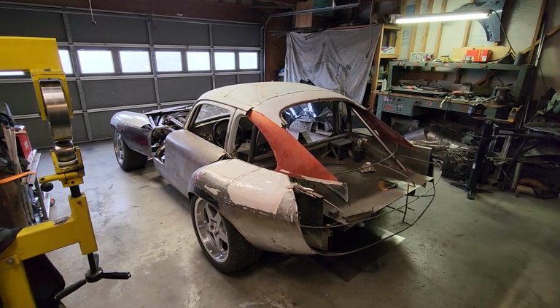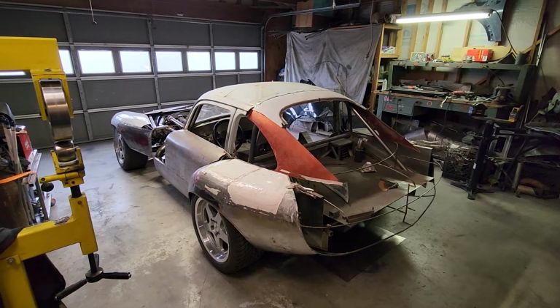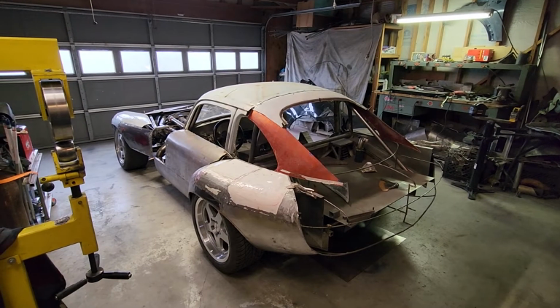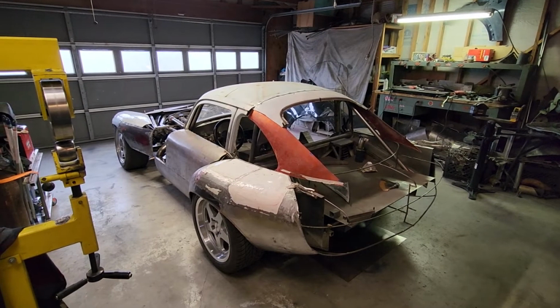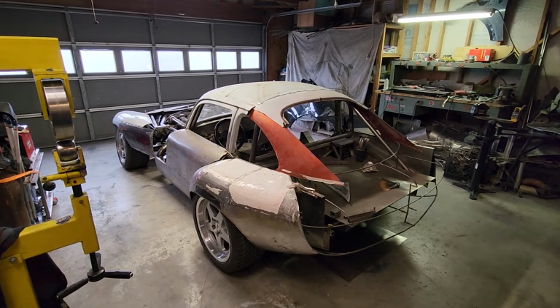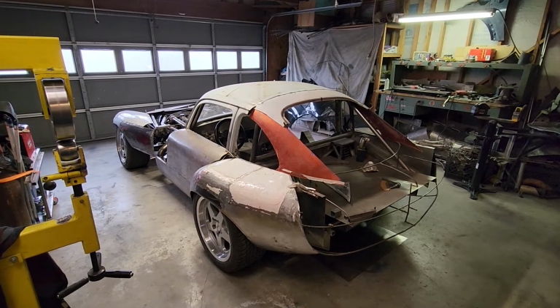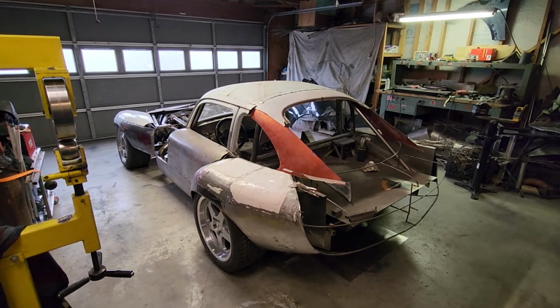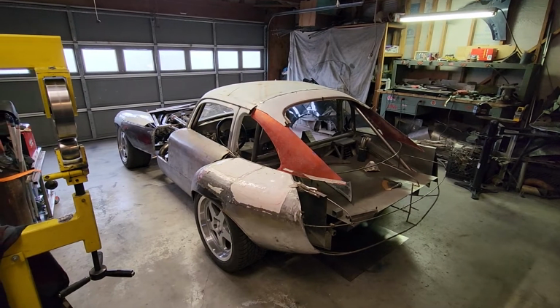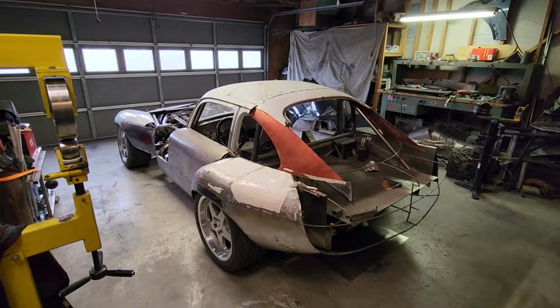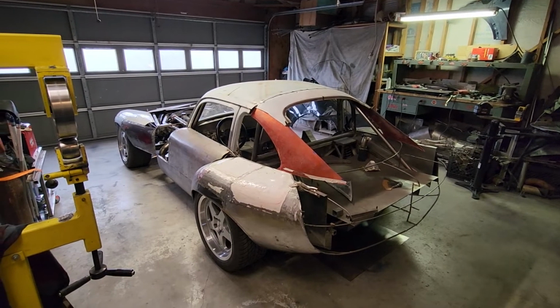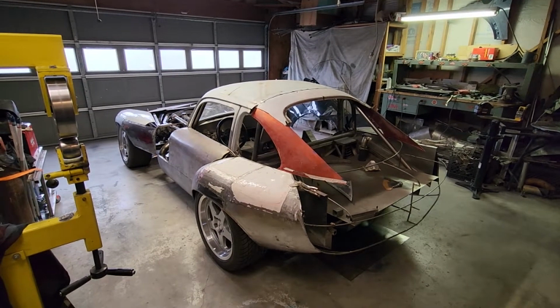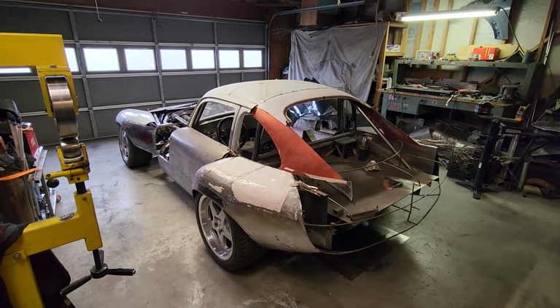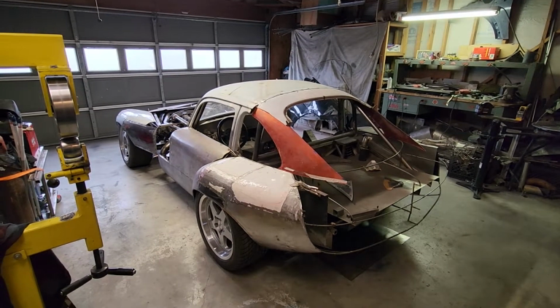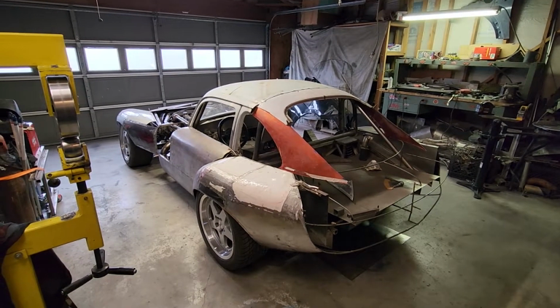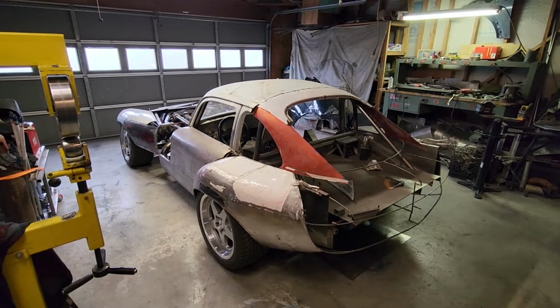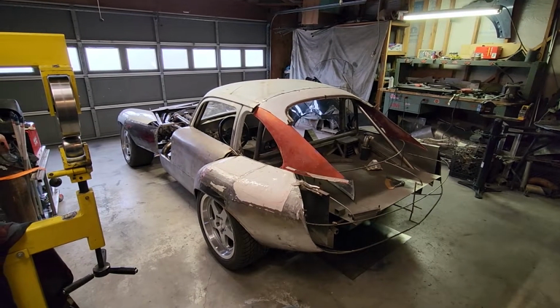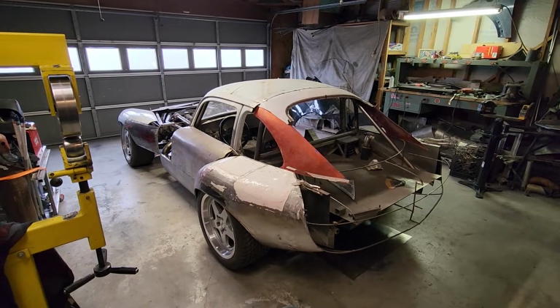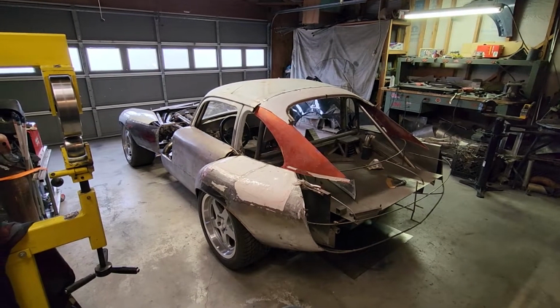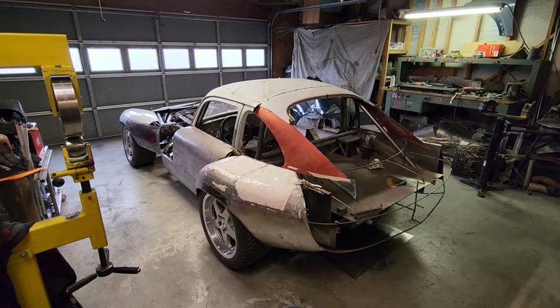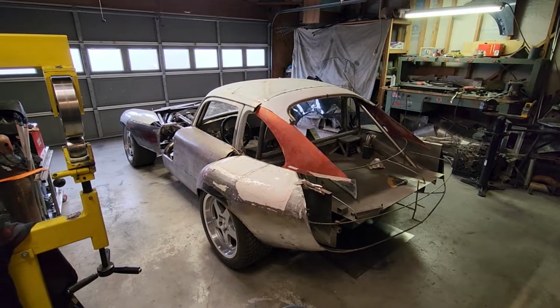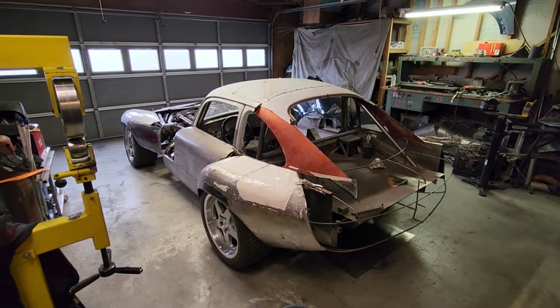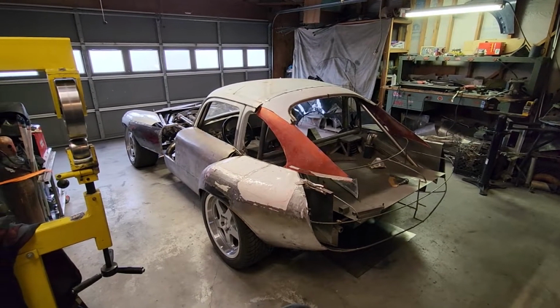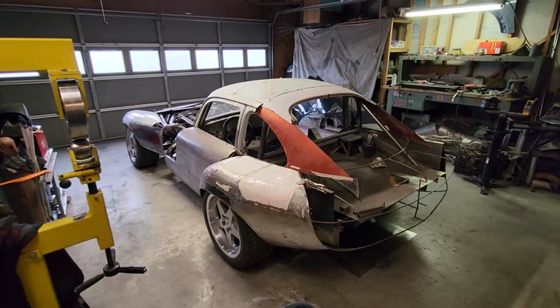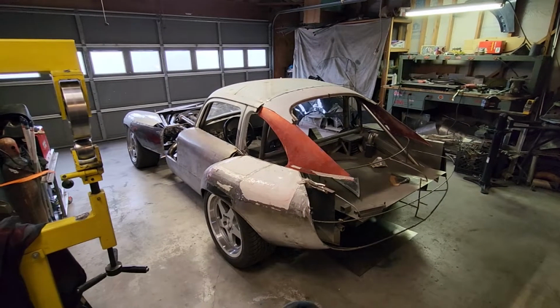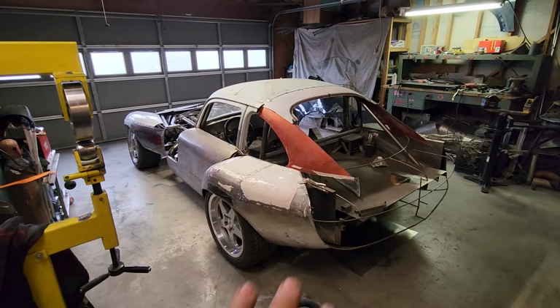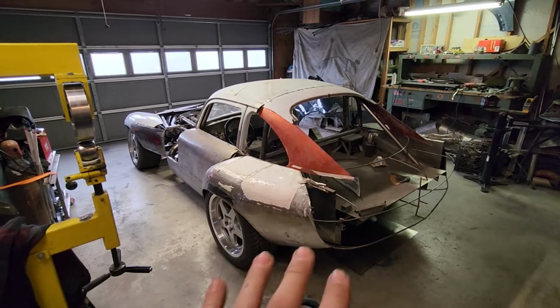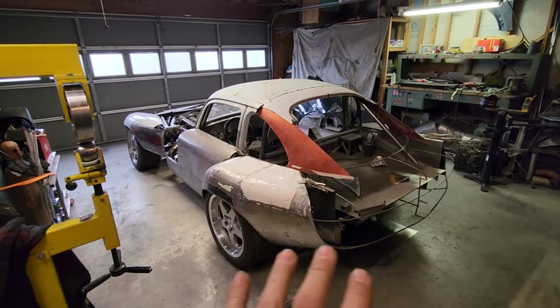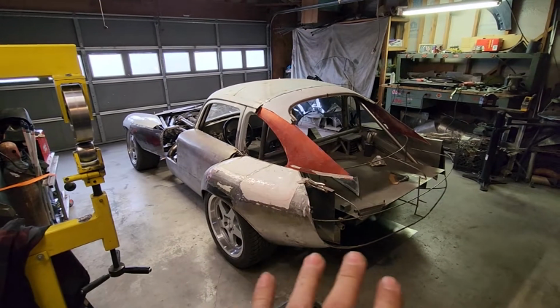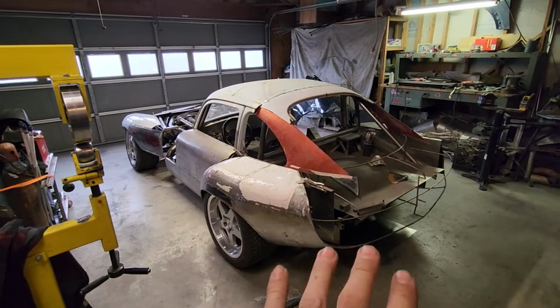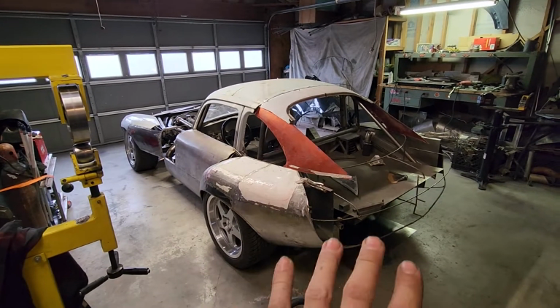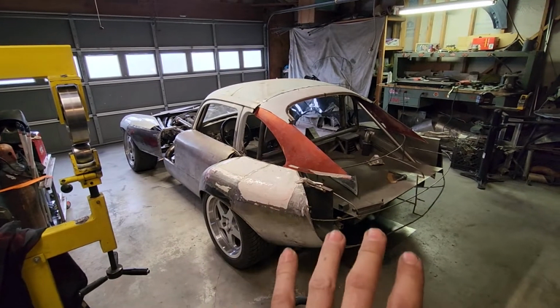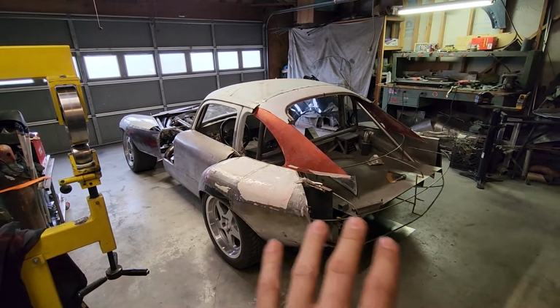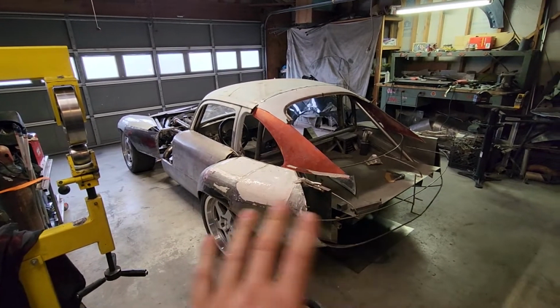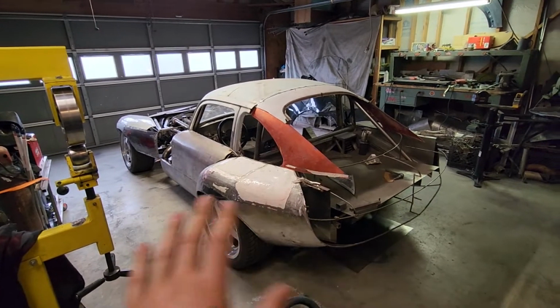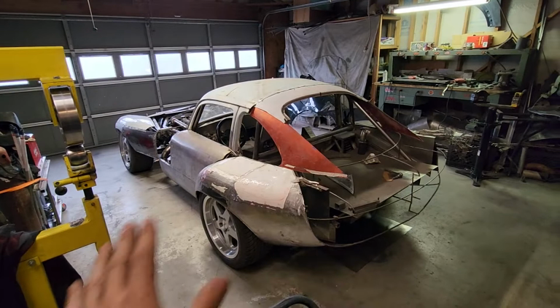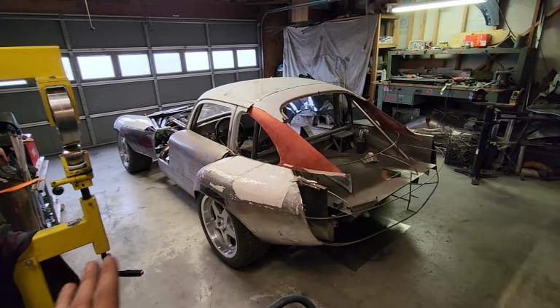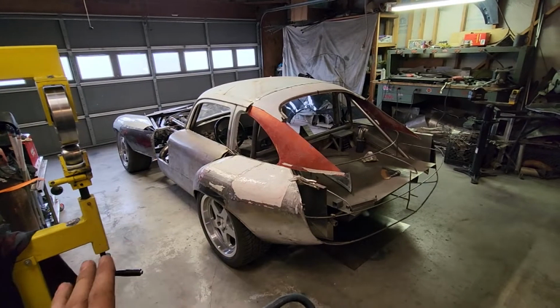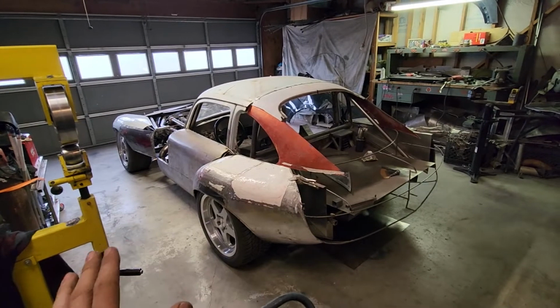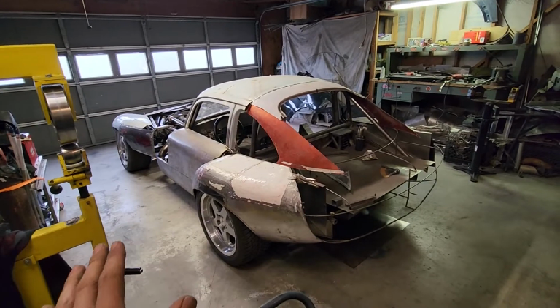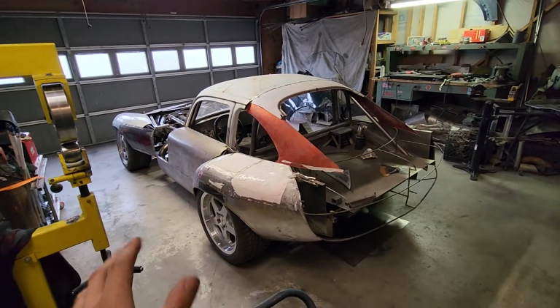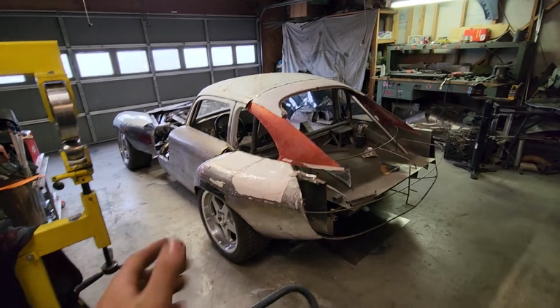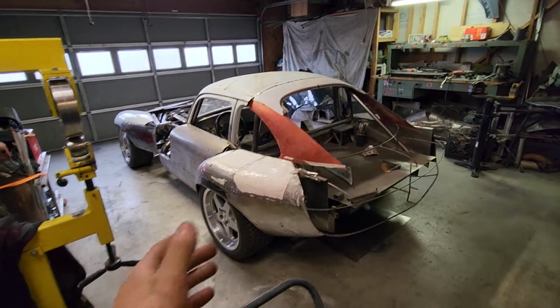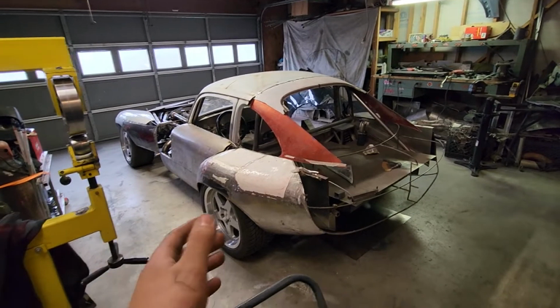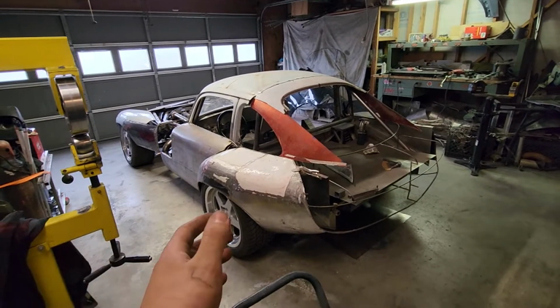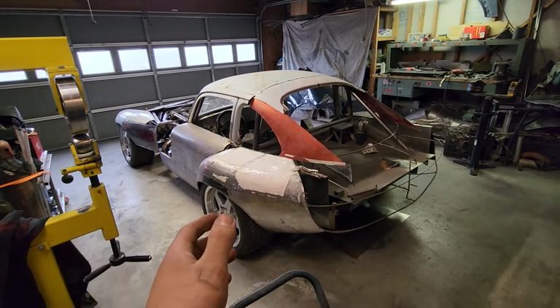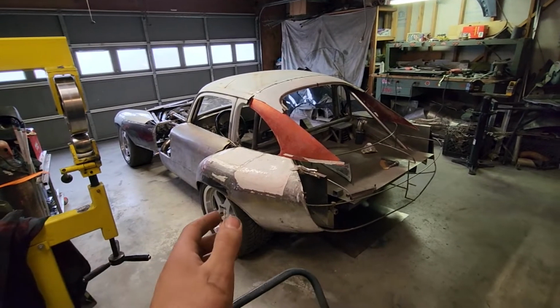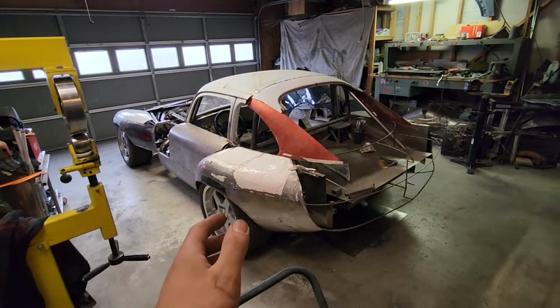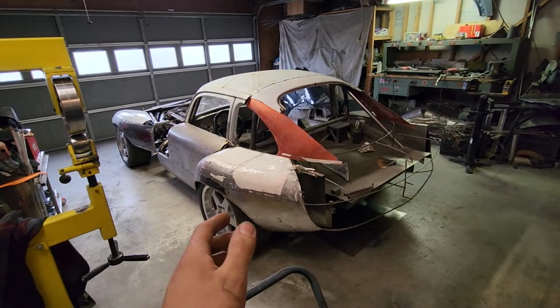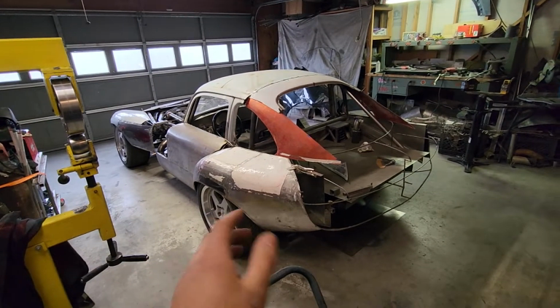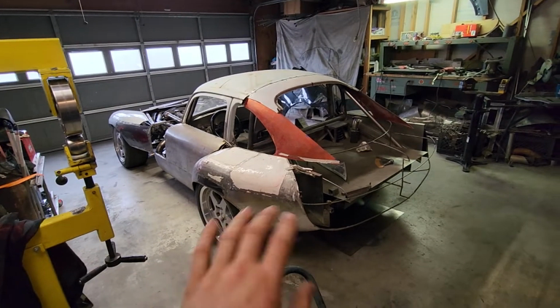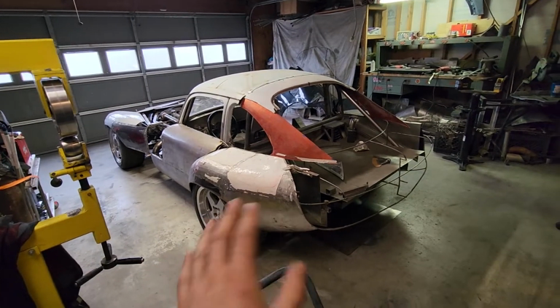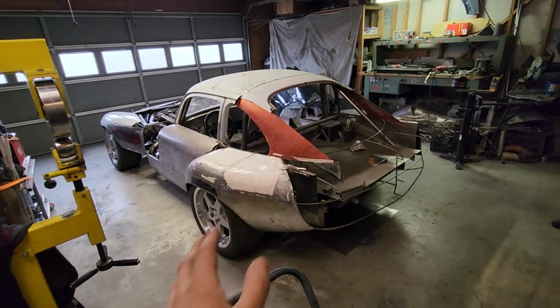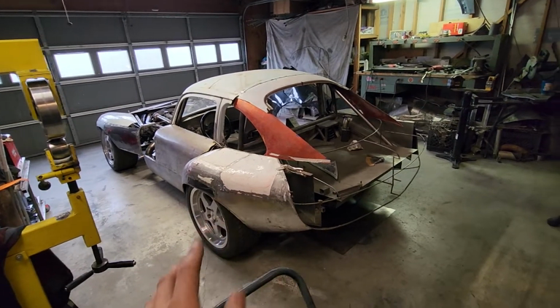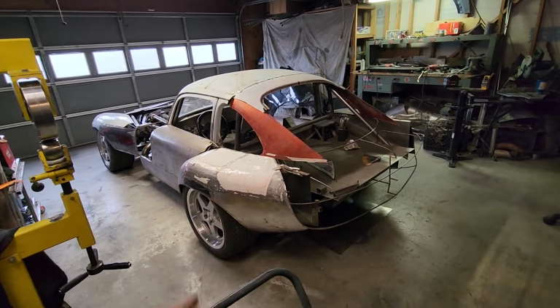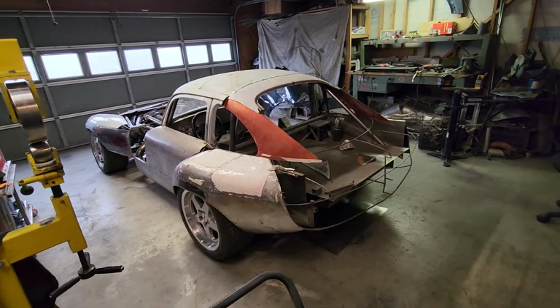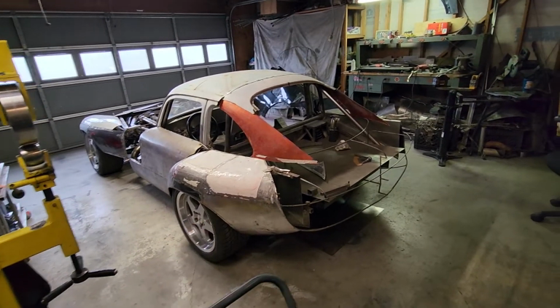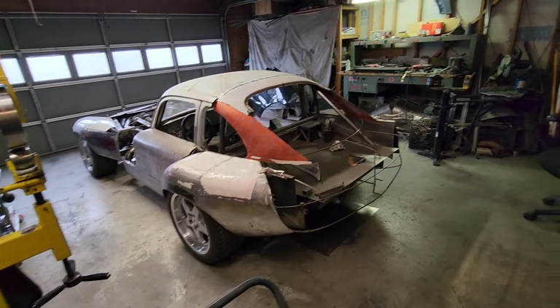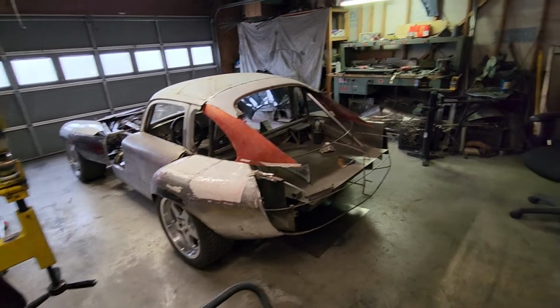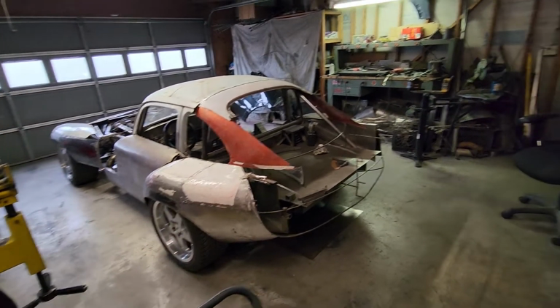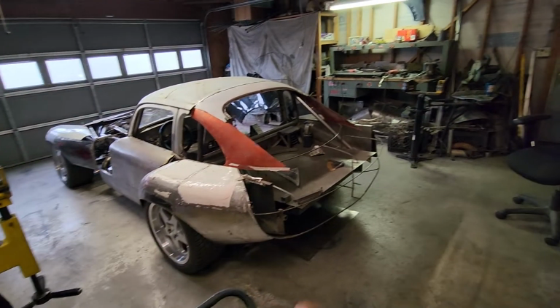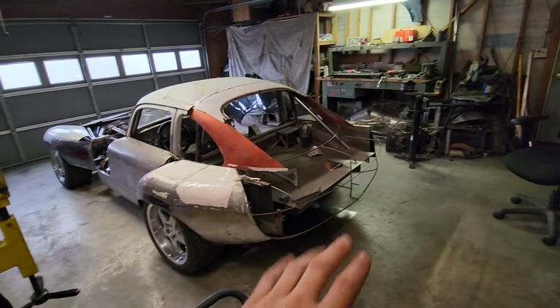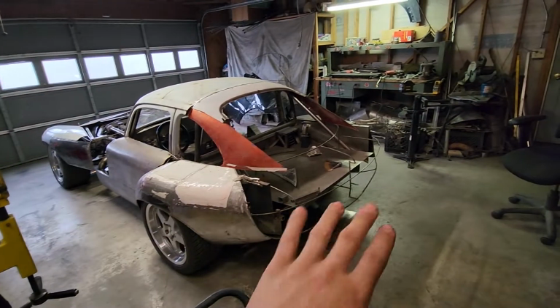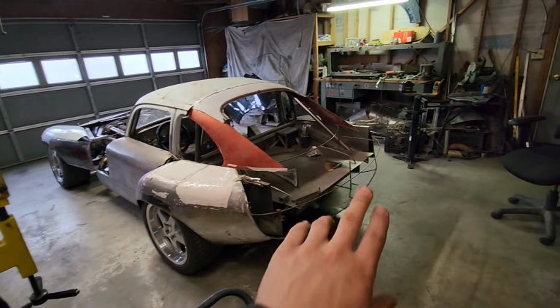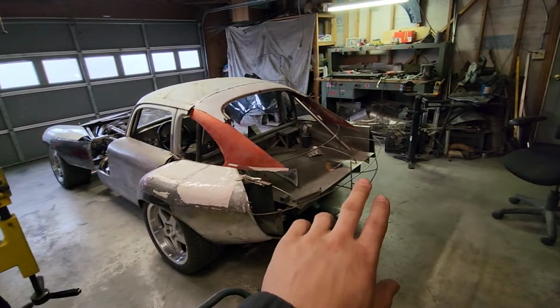Hello again, here's another update on what's been going on with the car for the past couple of months. We'll just start from the back and work our way forward.